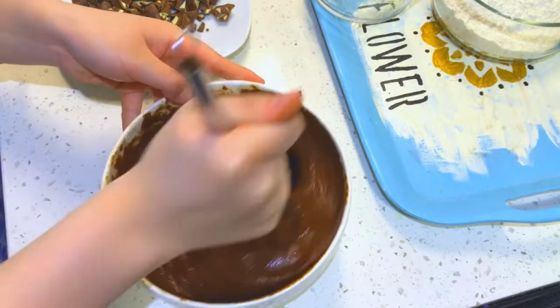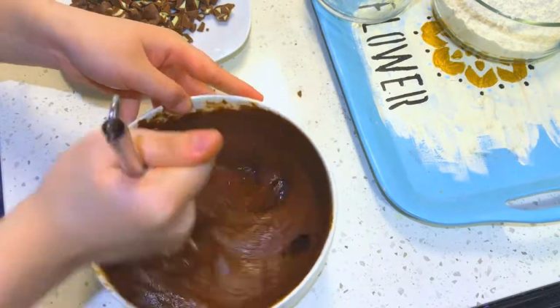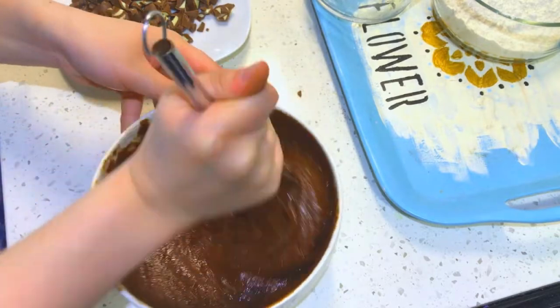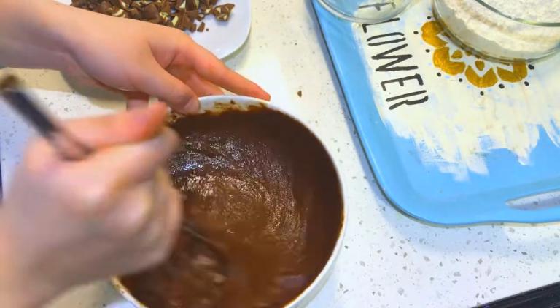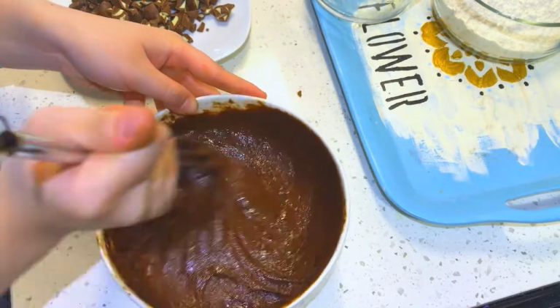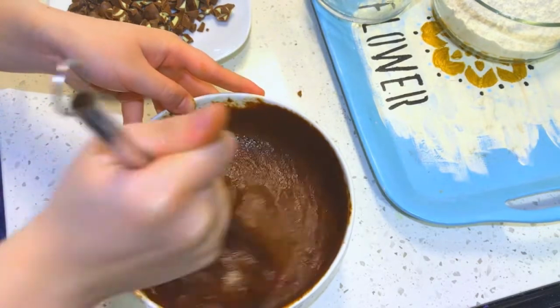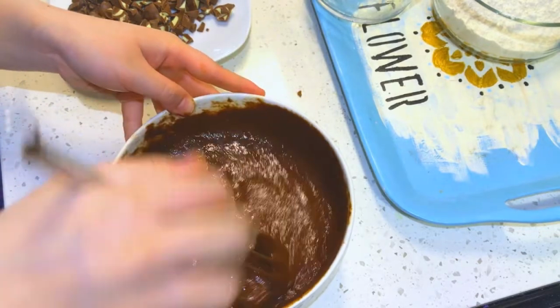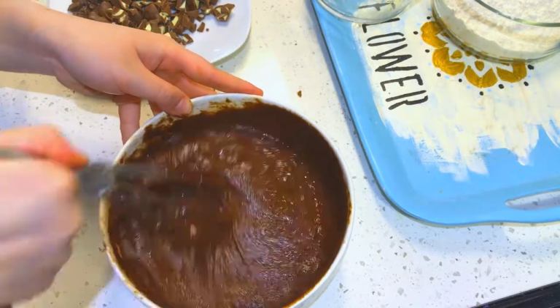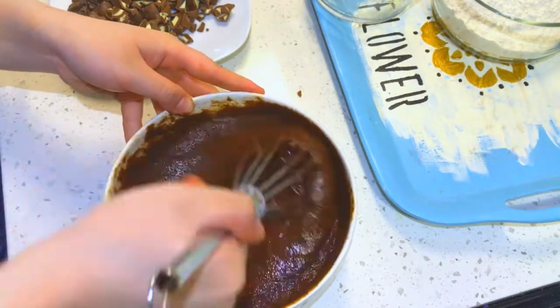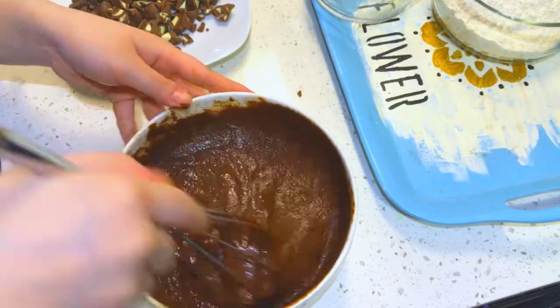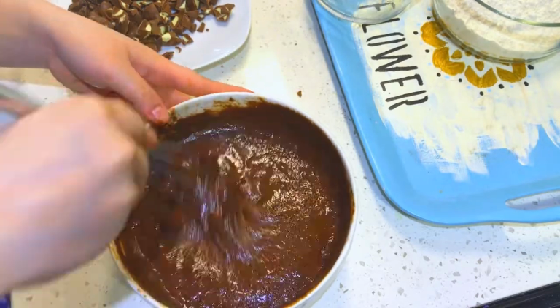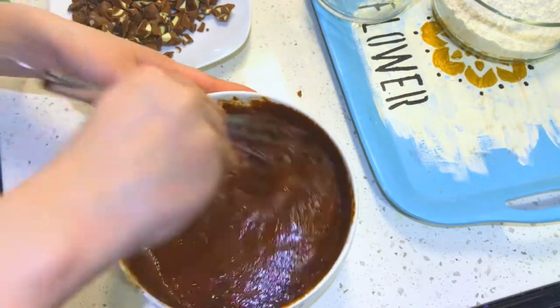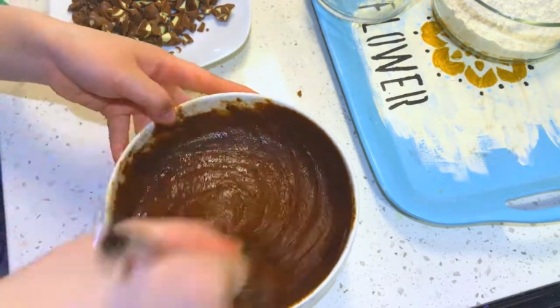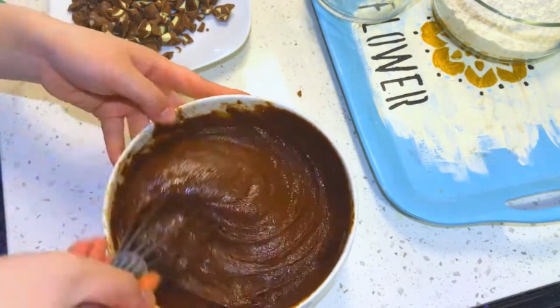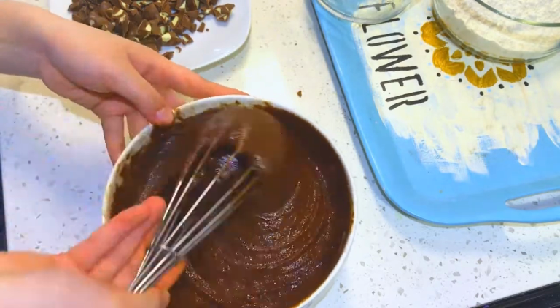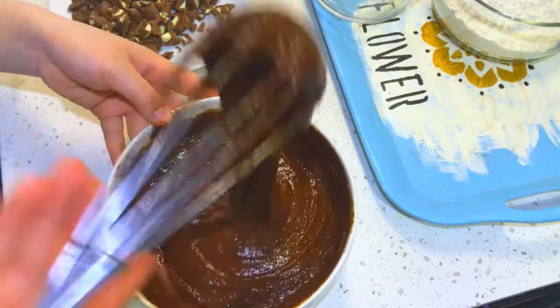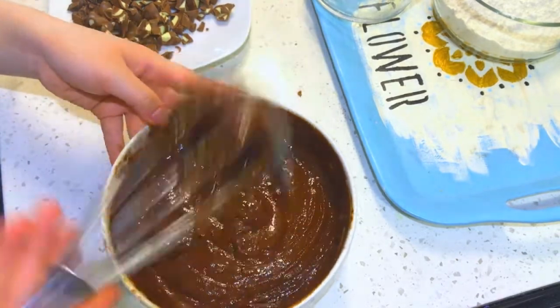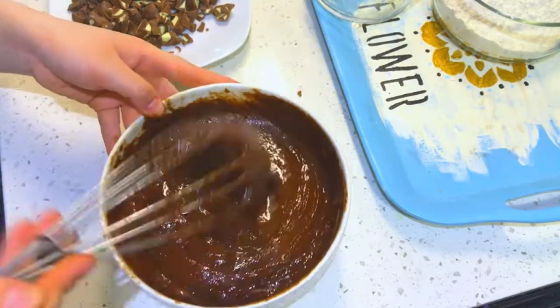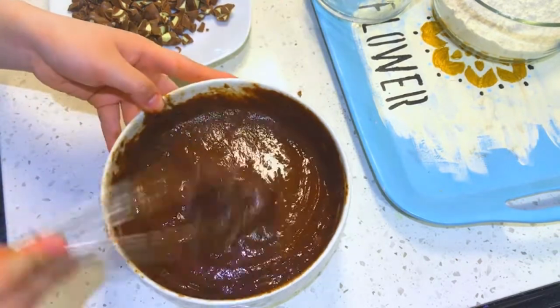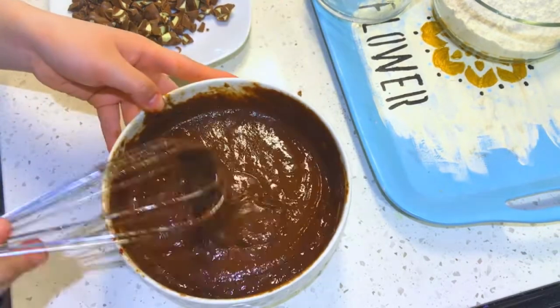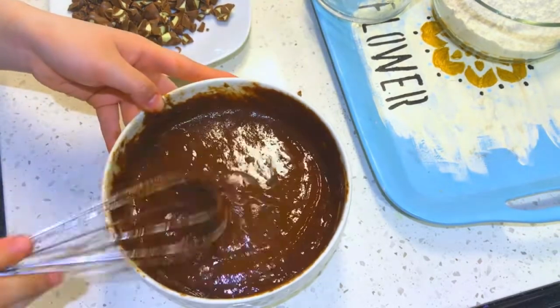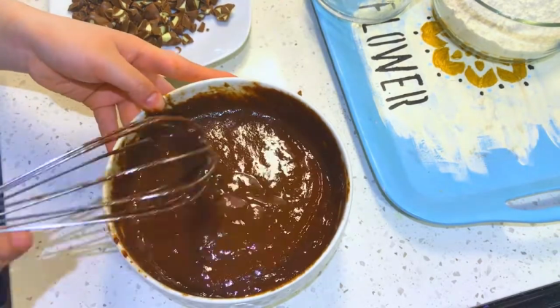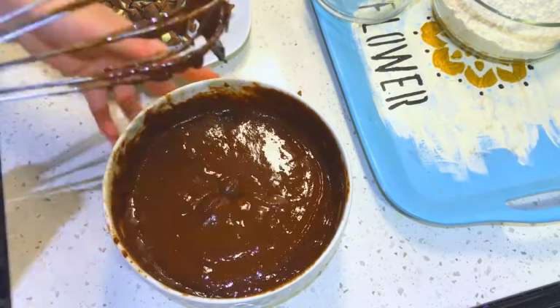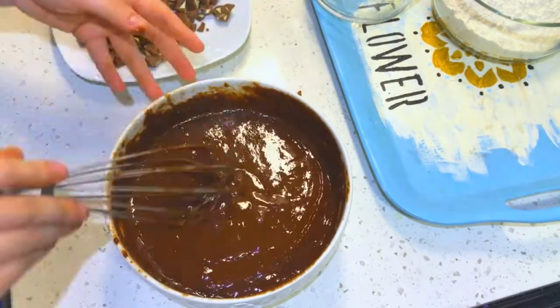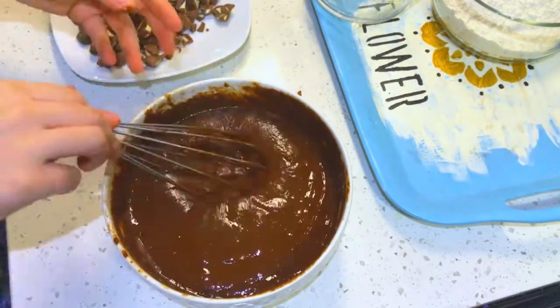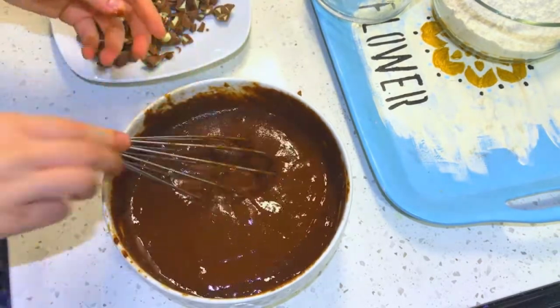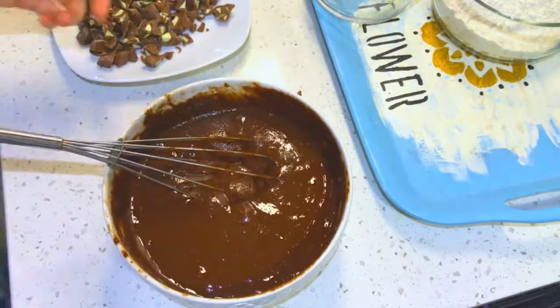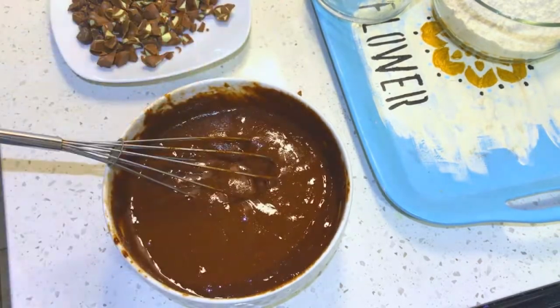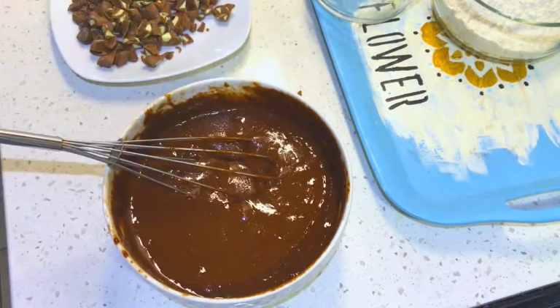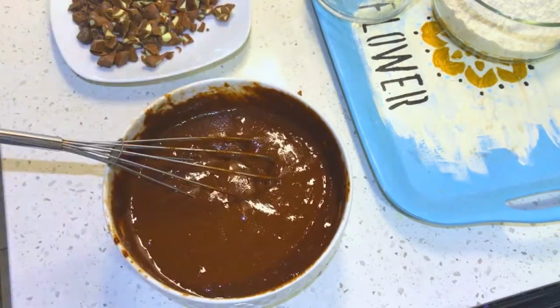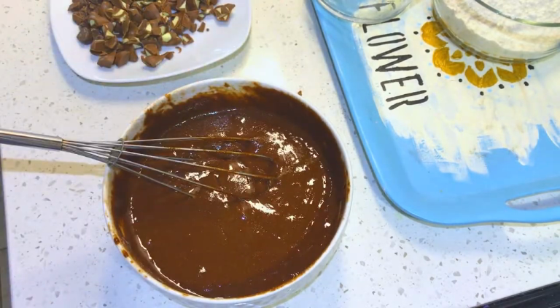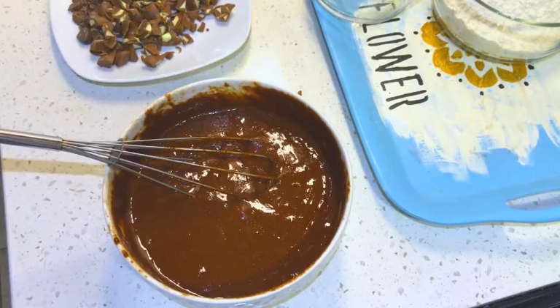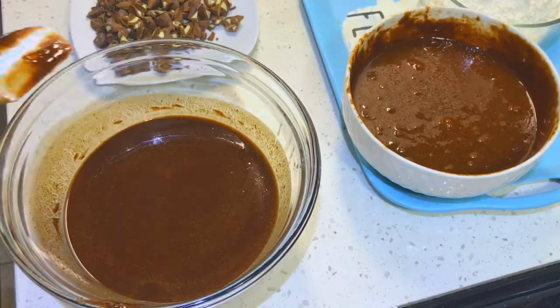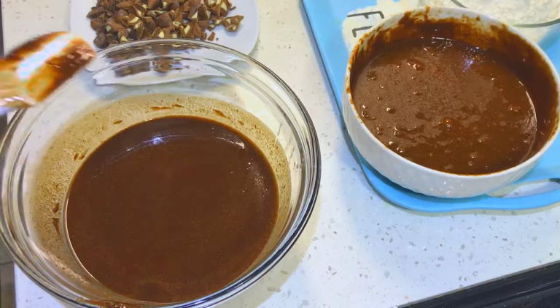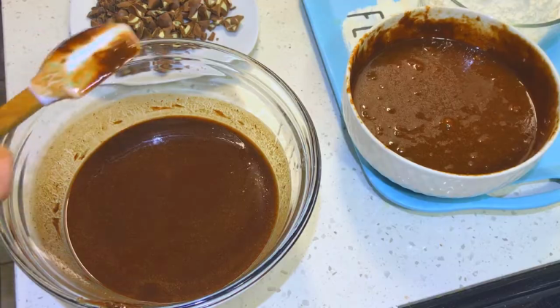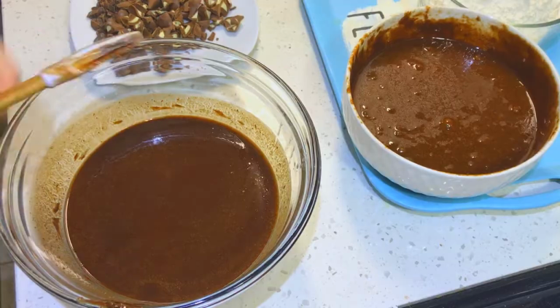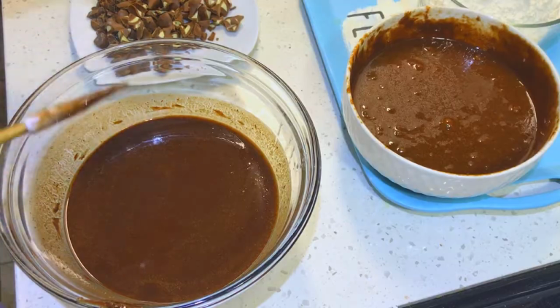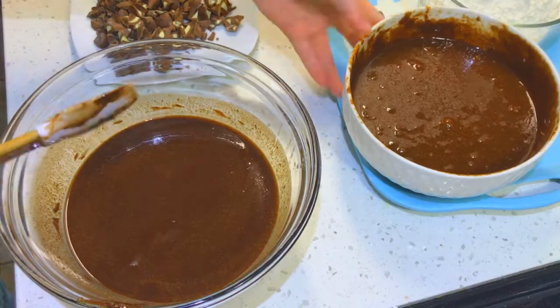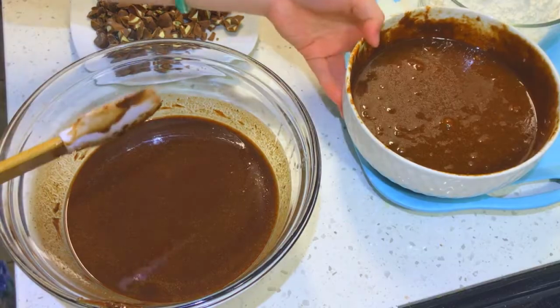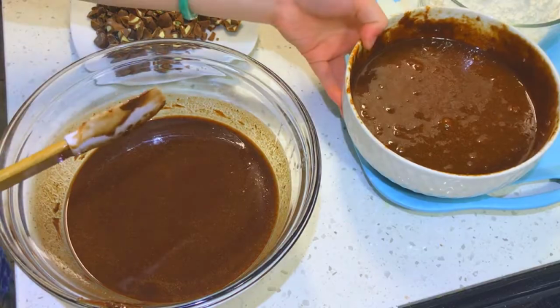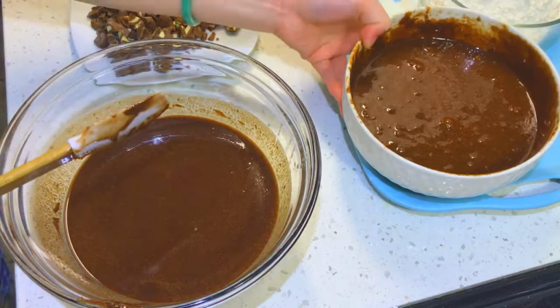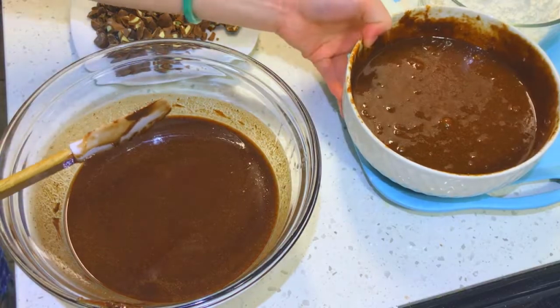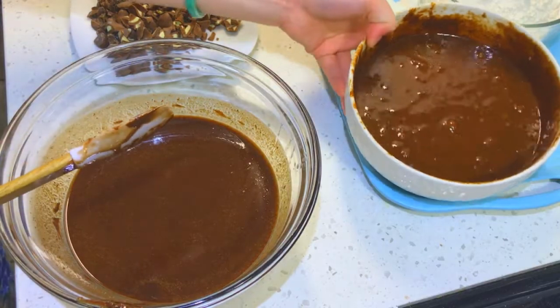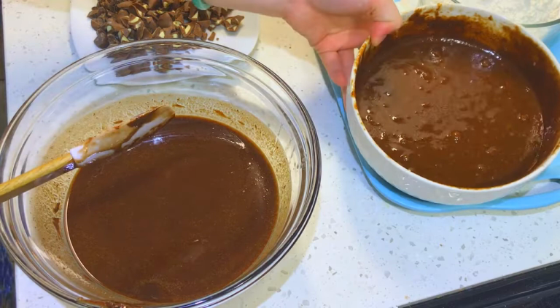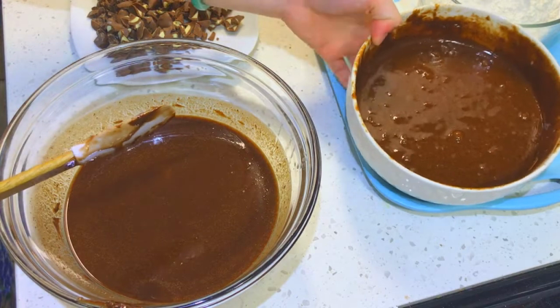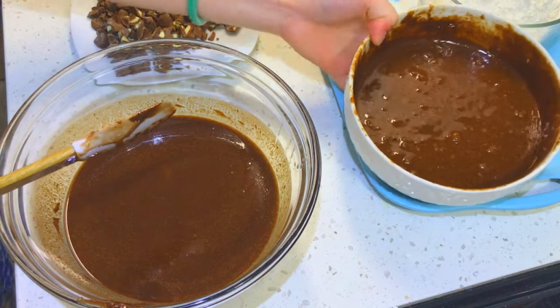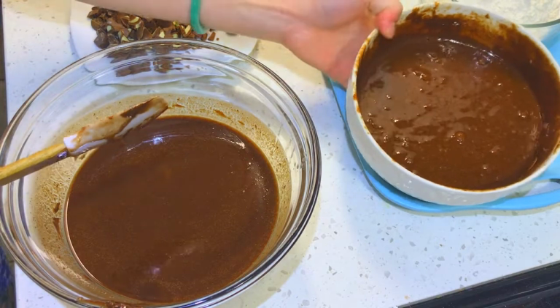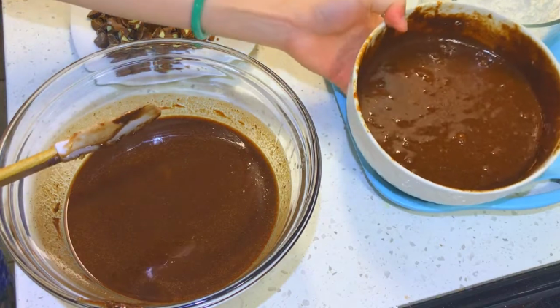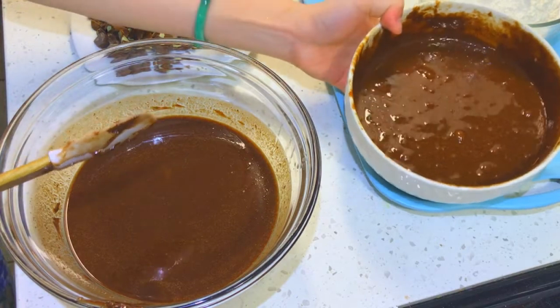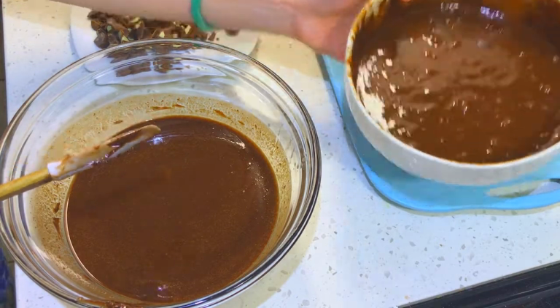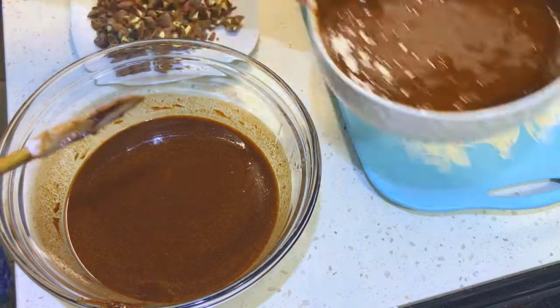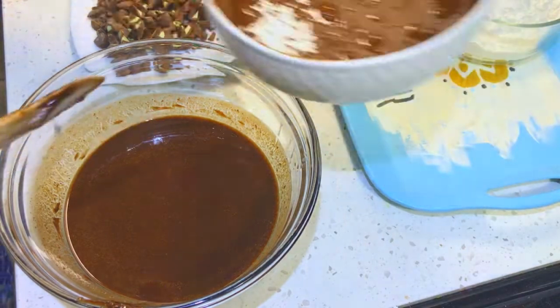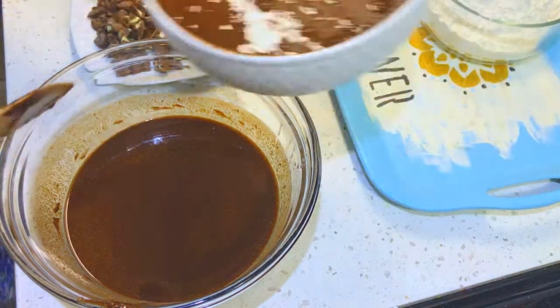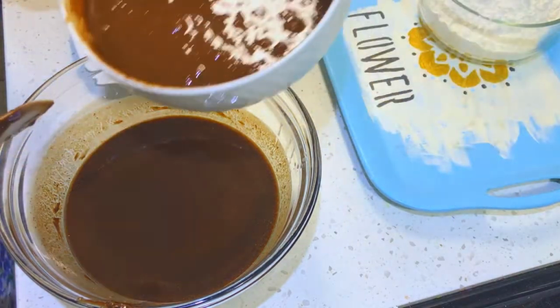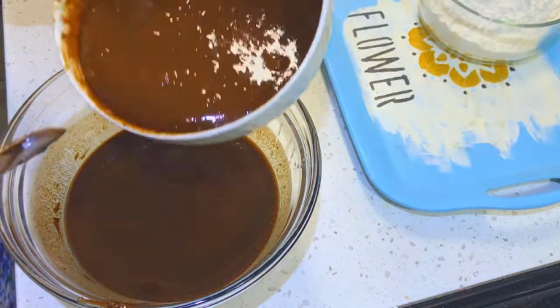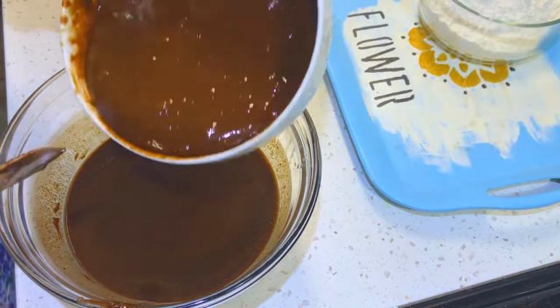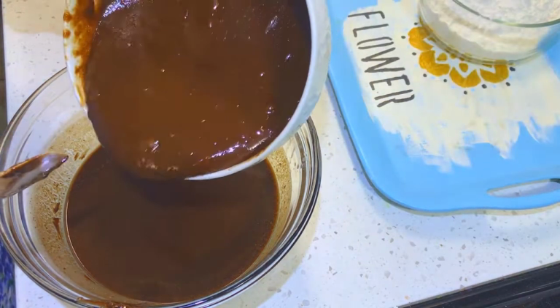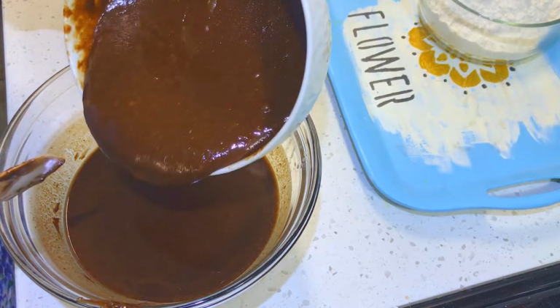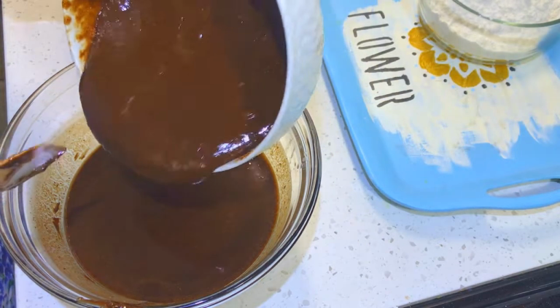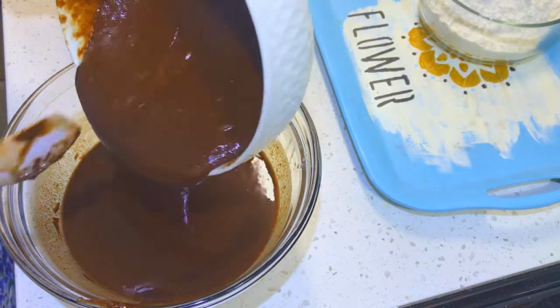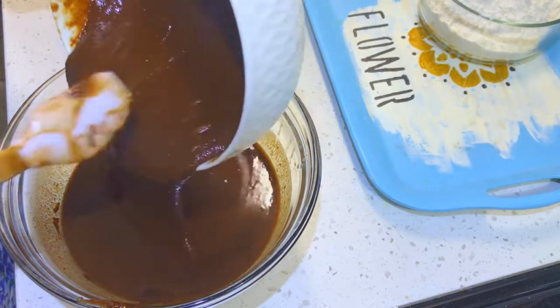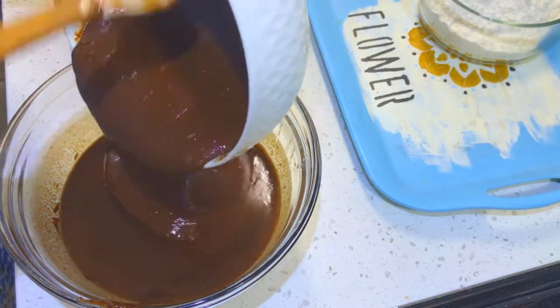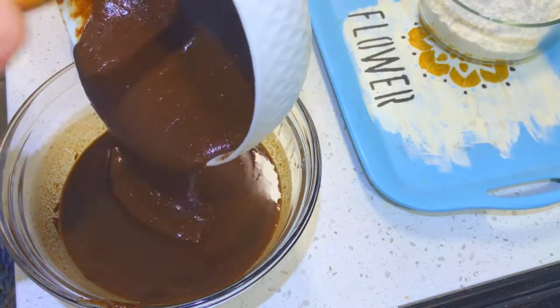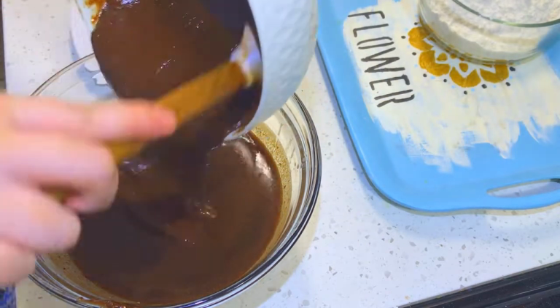Add your cocoa powder and egg mixture into your chocolate and butter mixture and fold them in until both batters have combined.